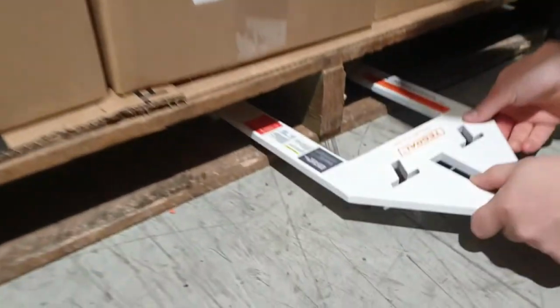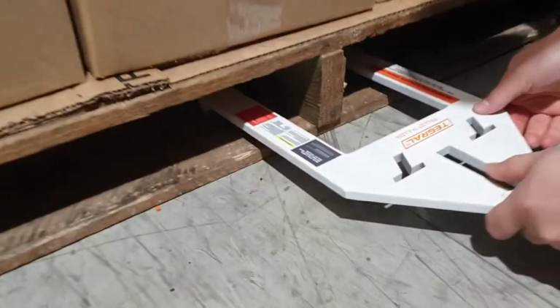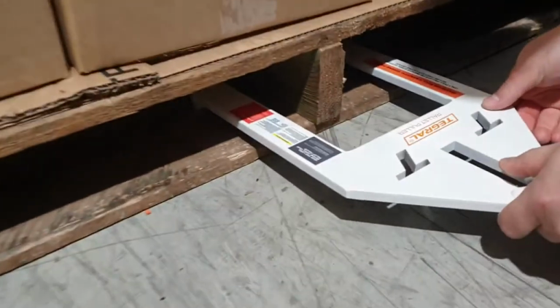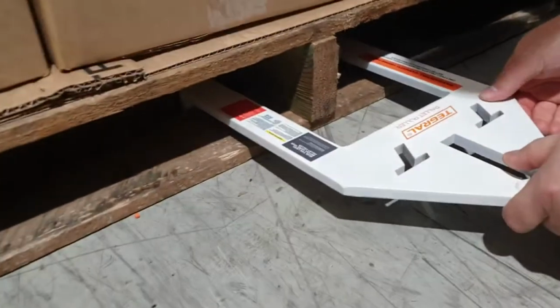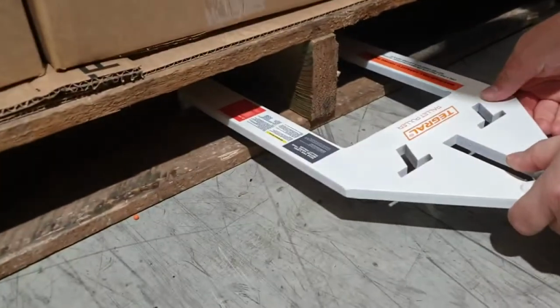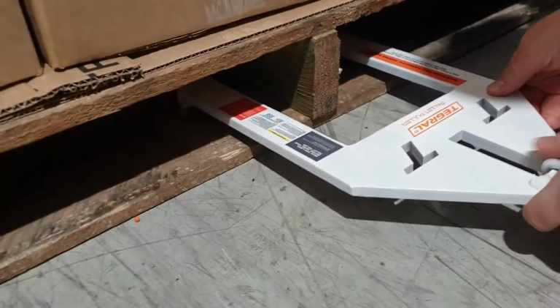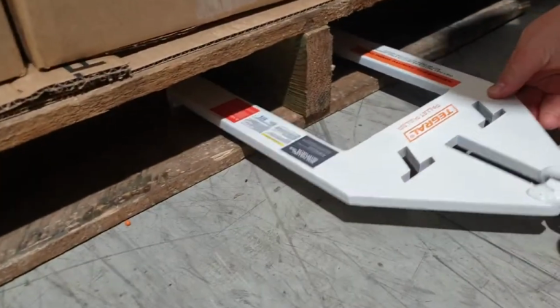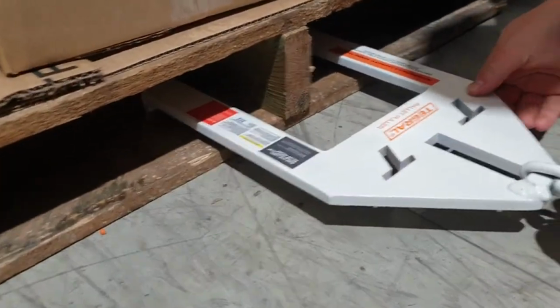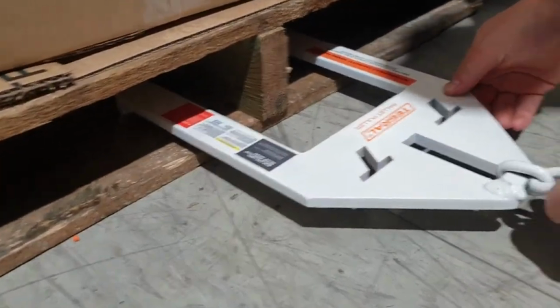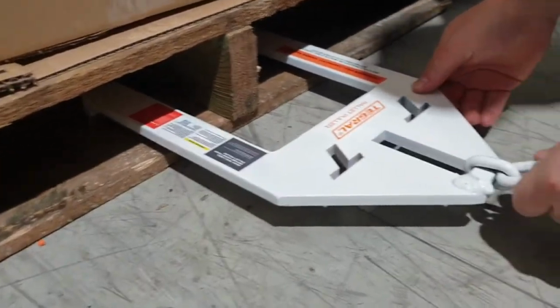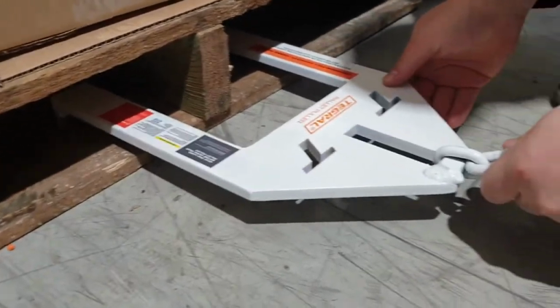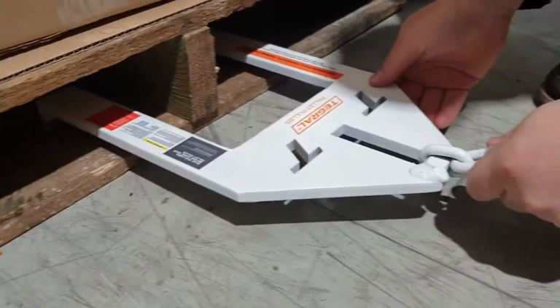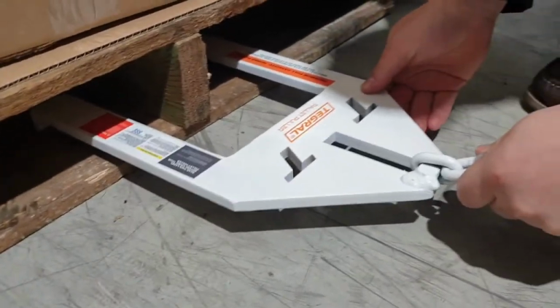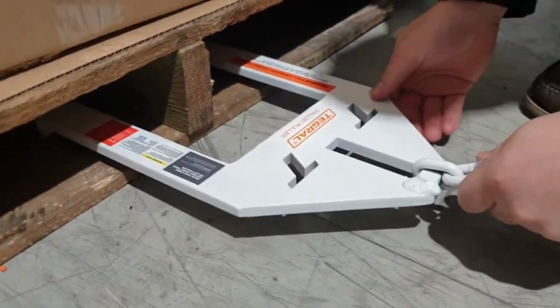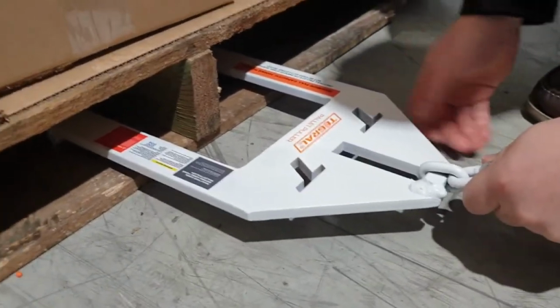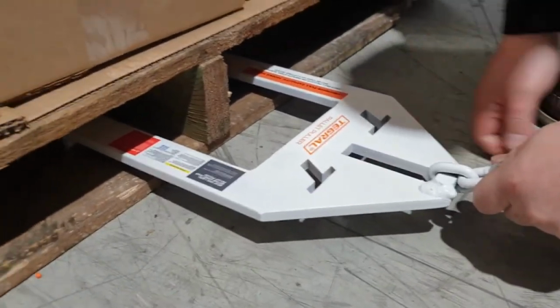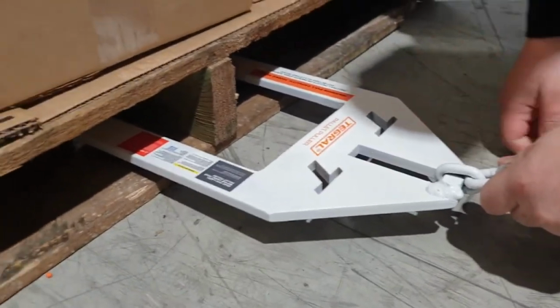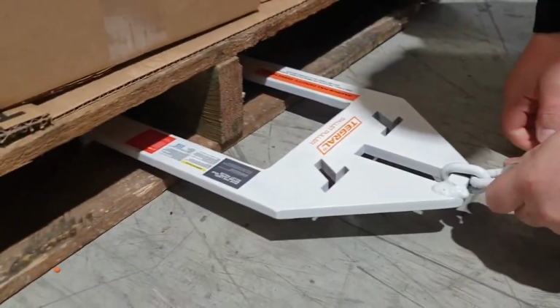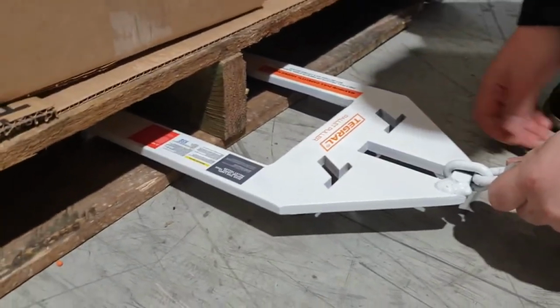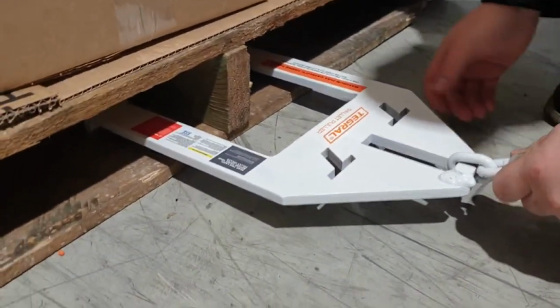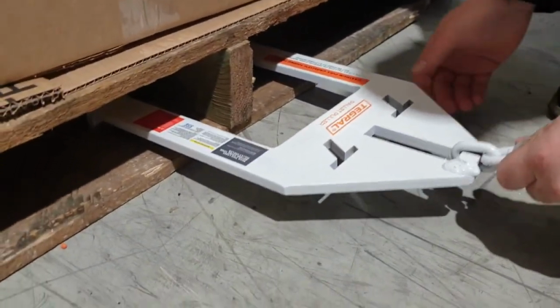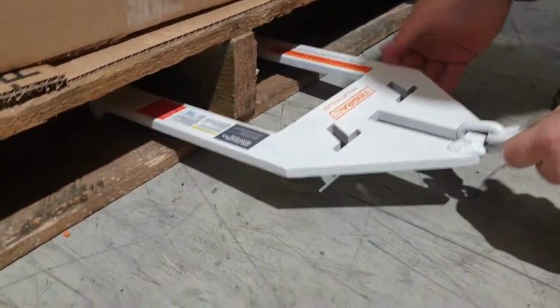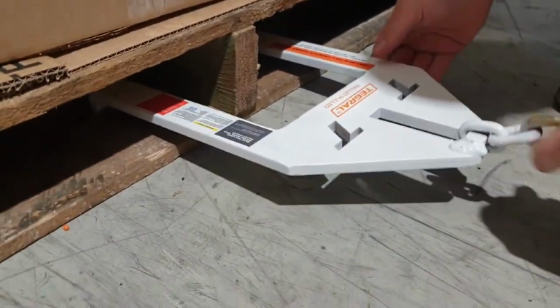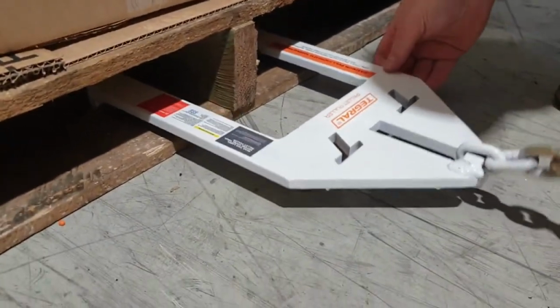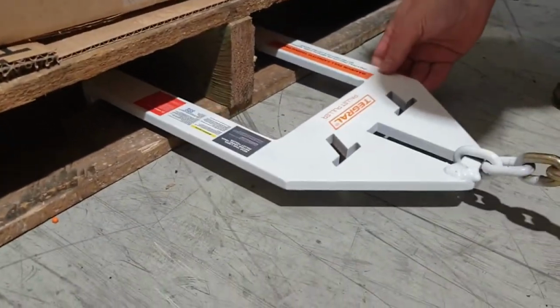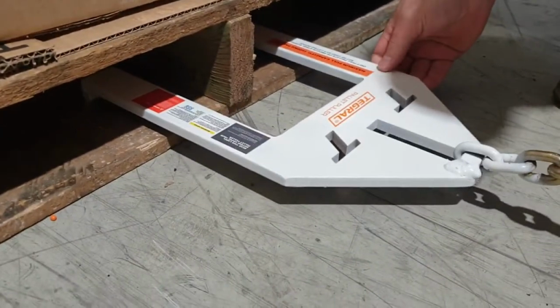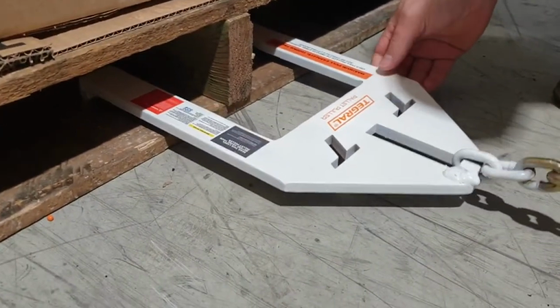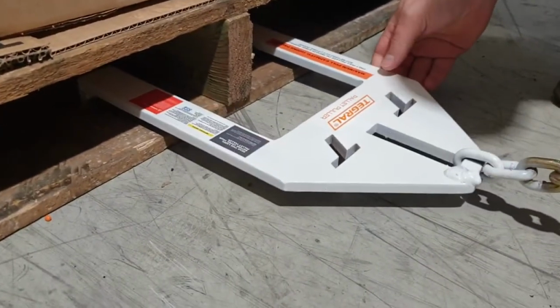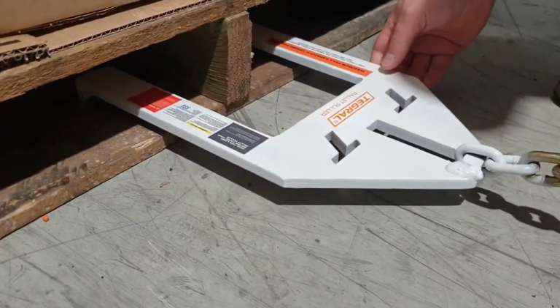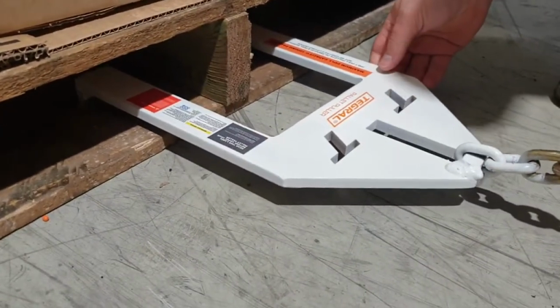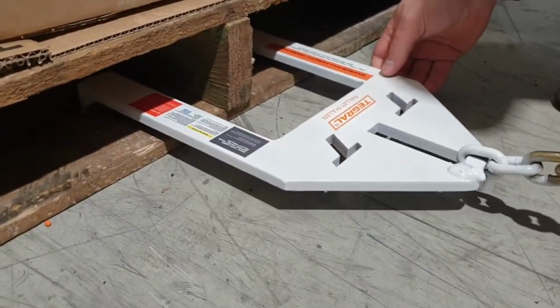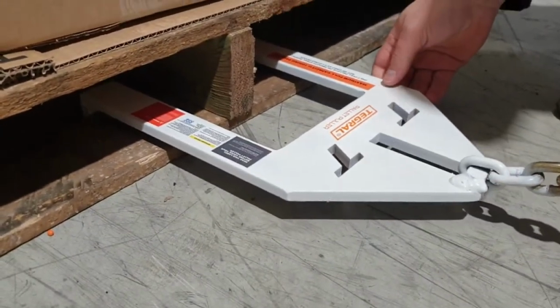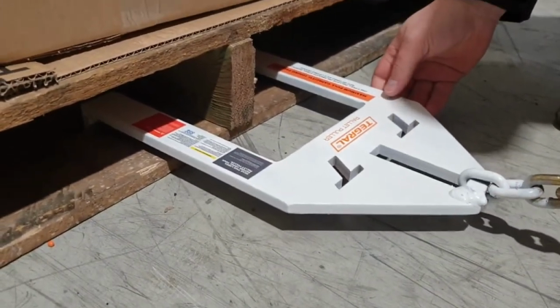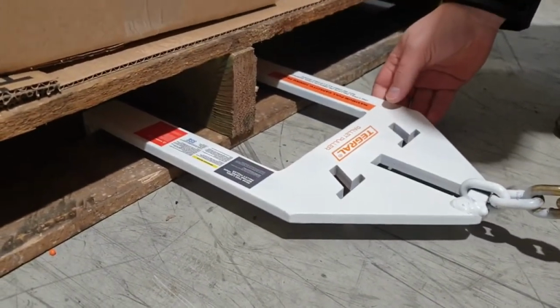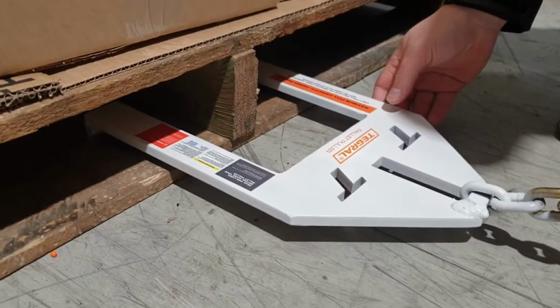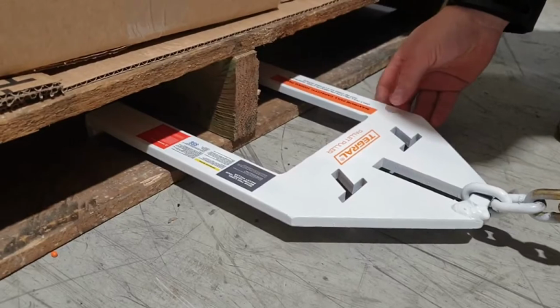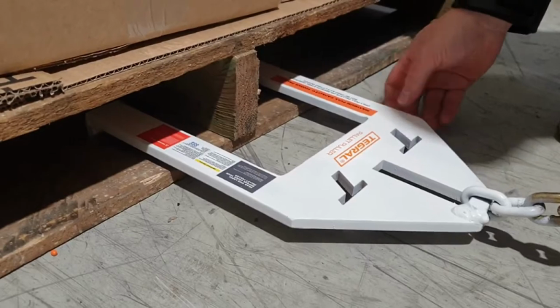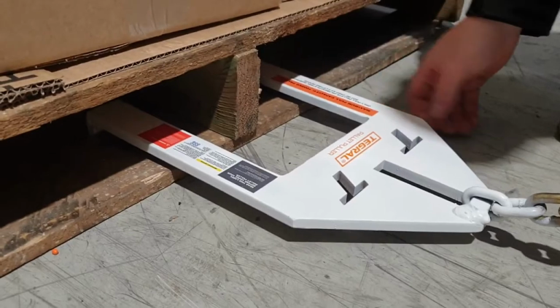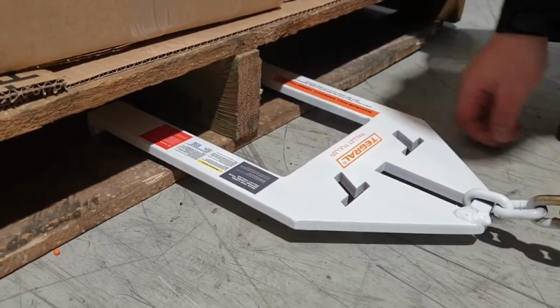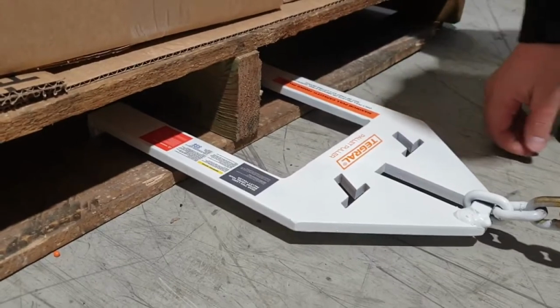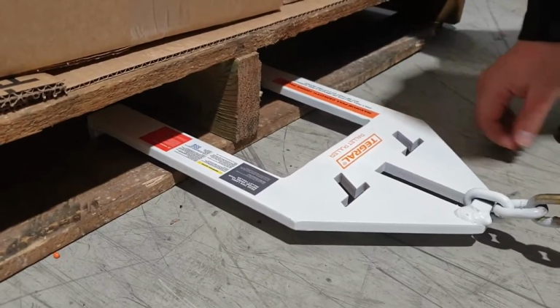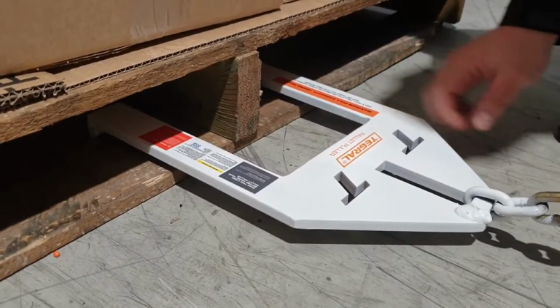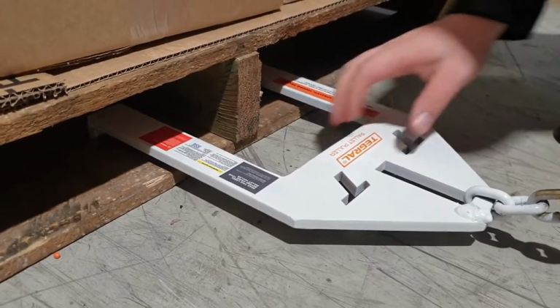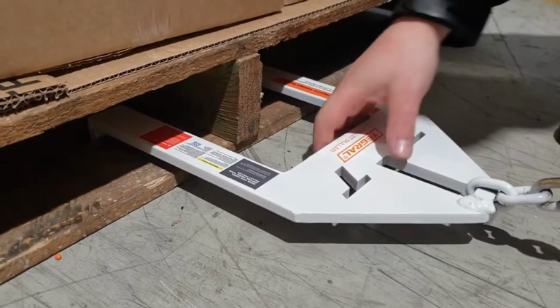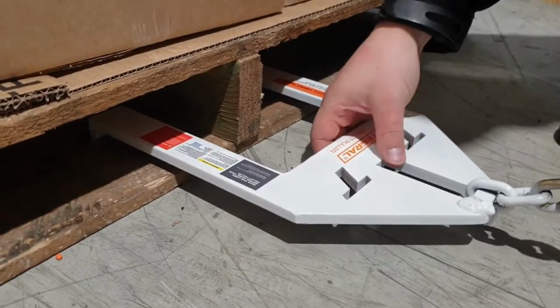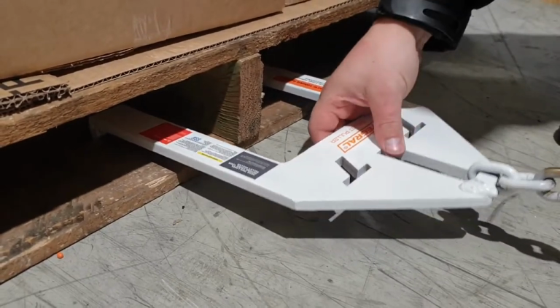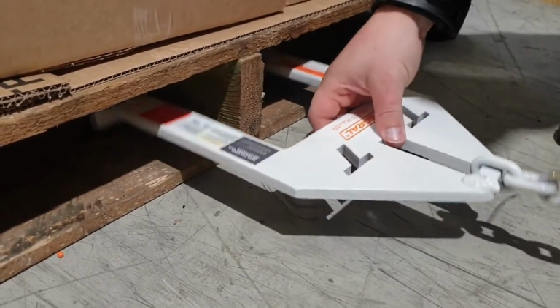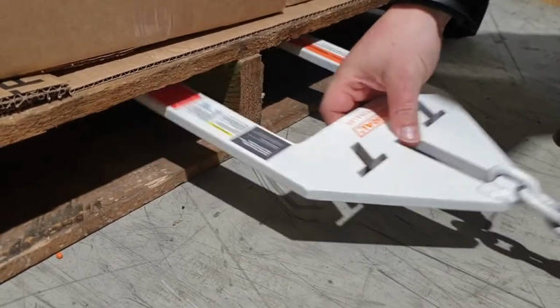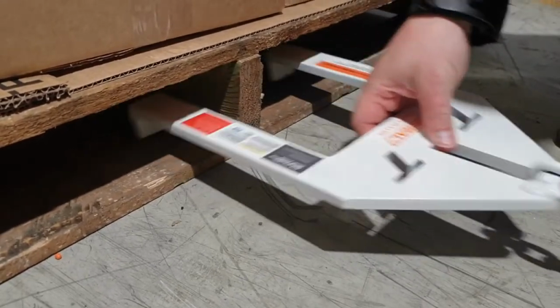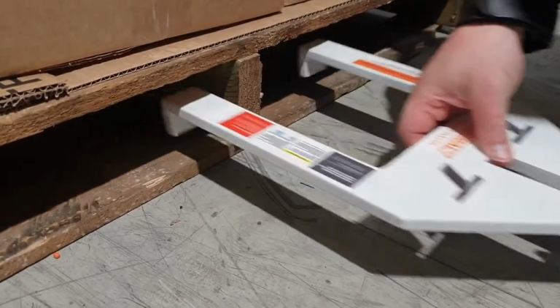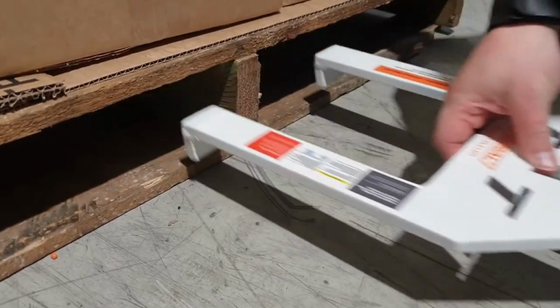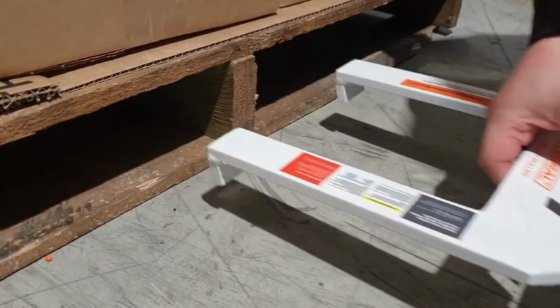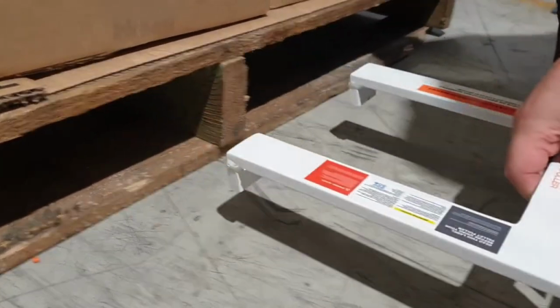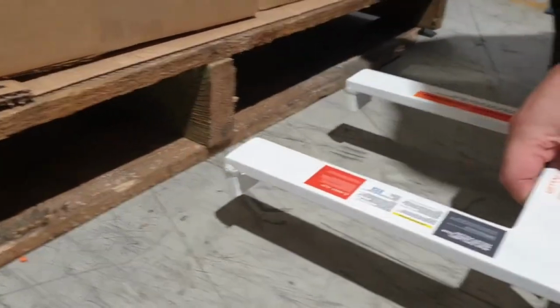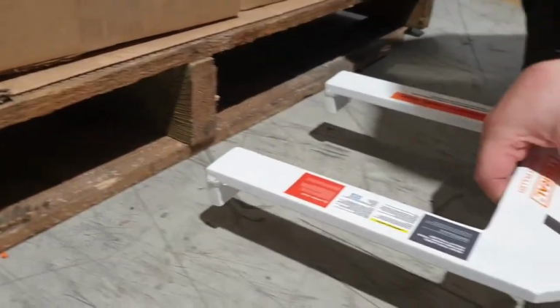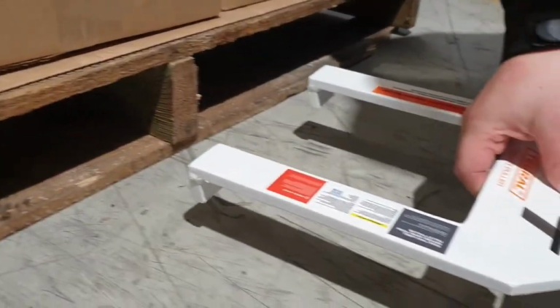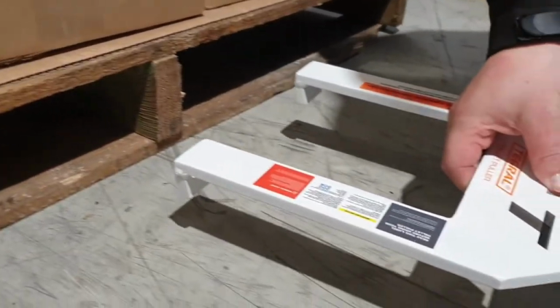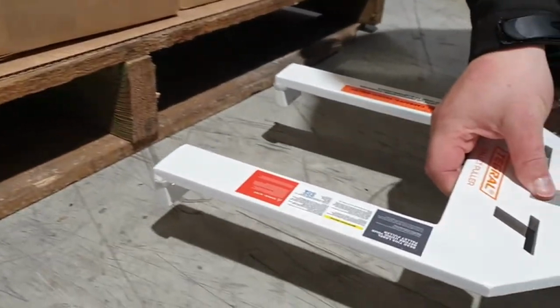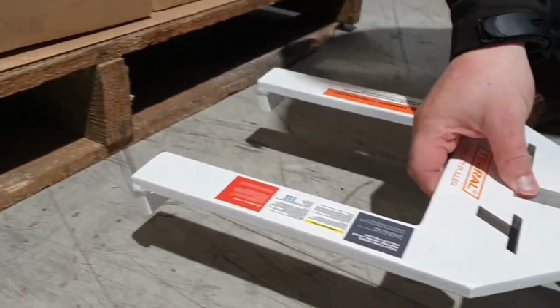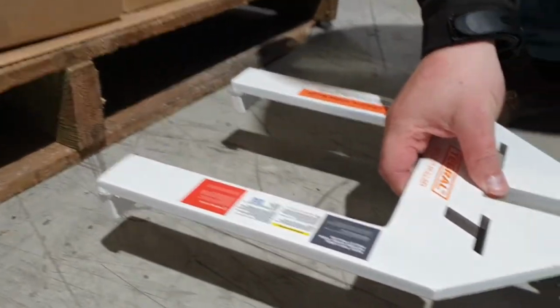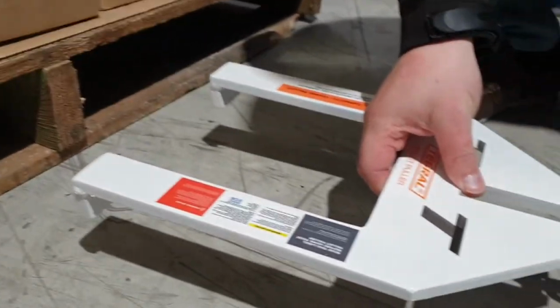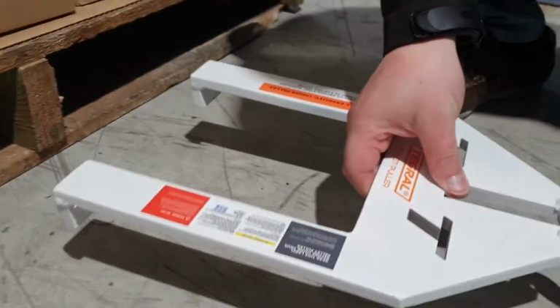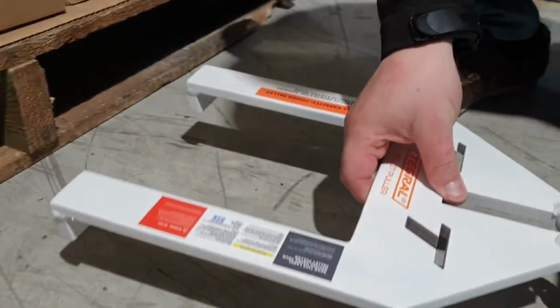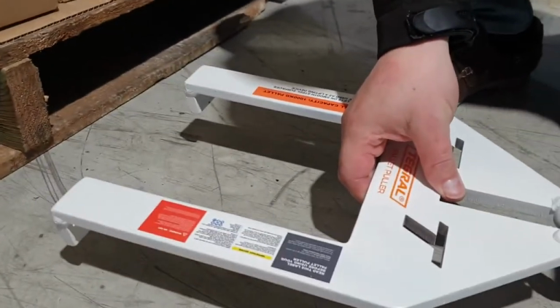Hook it on the first board and reverse your forklift. Nice and compact, easy to store.